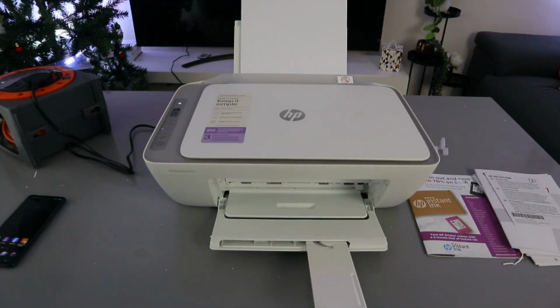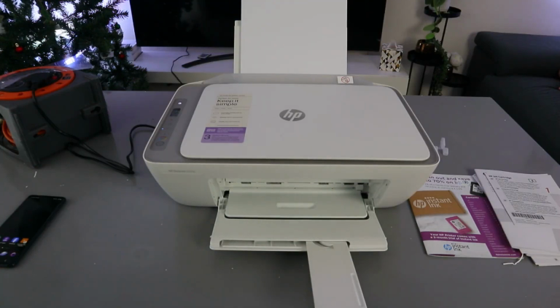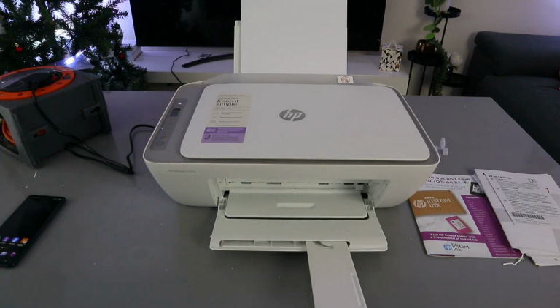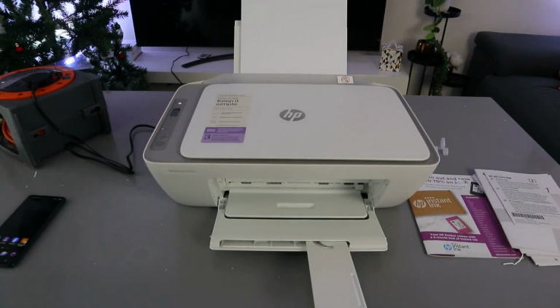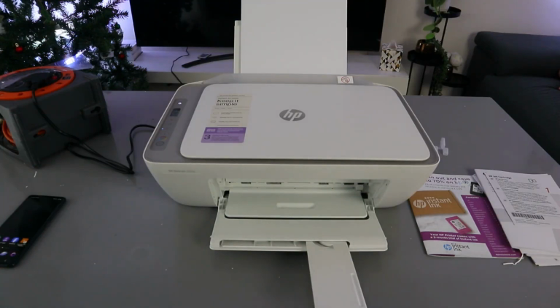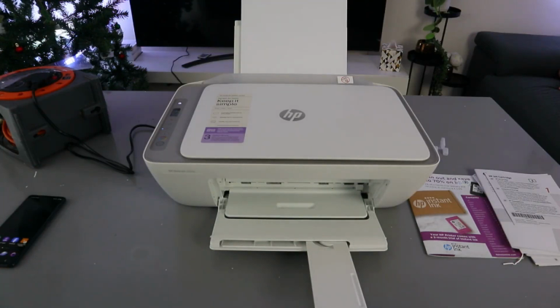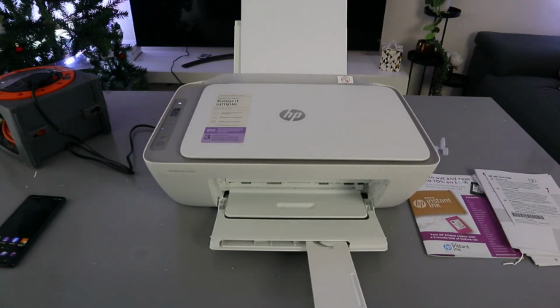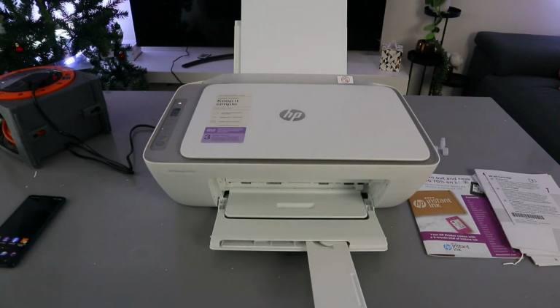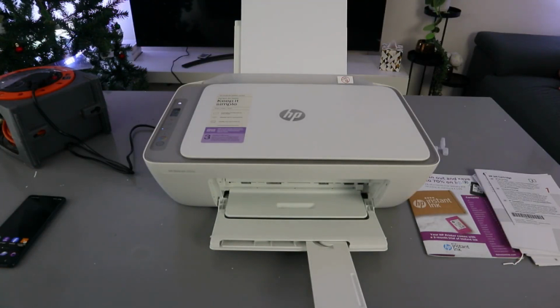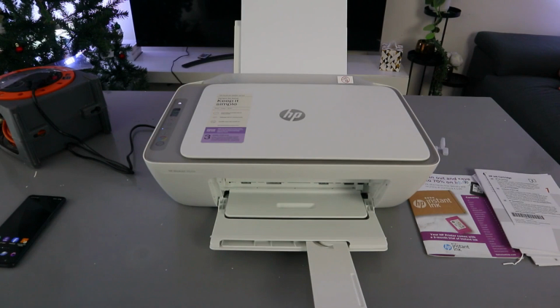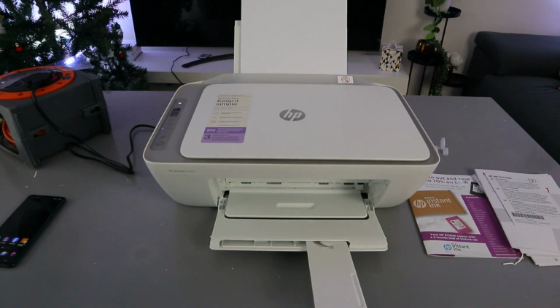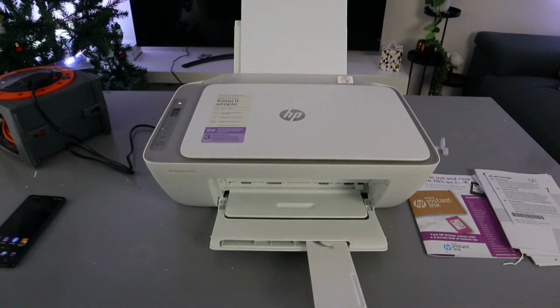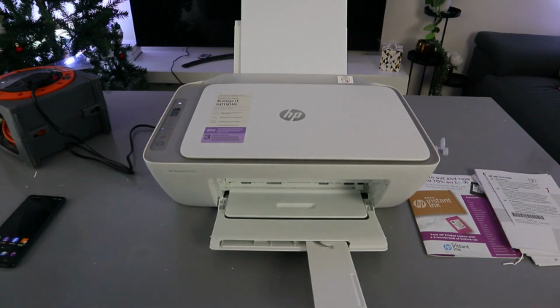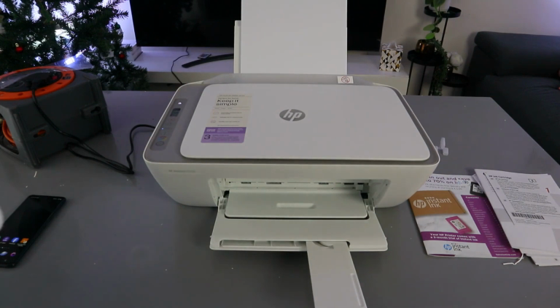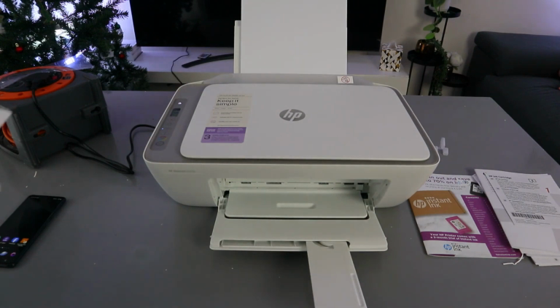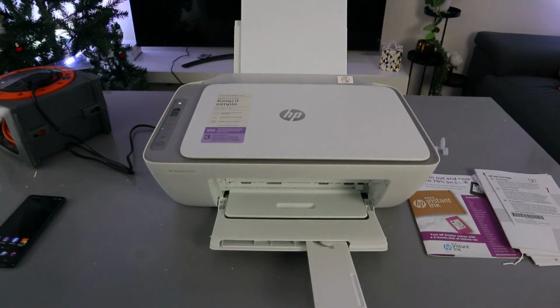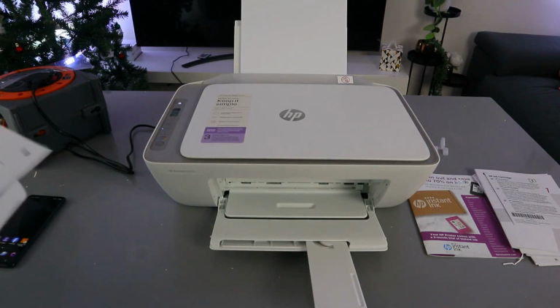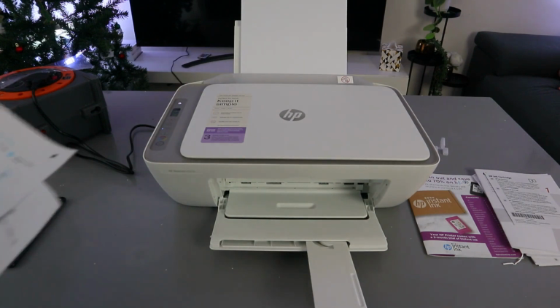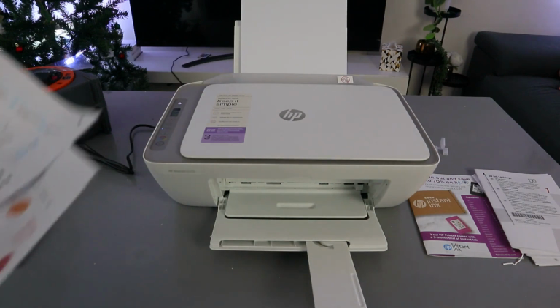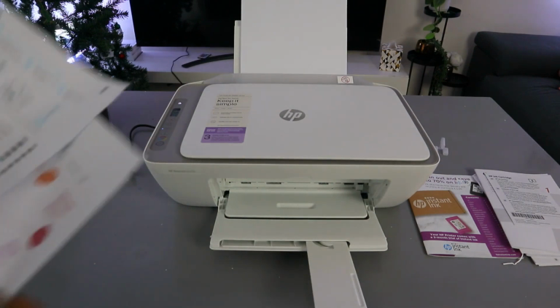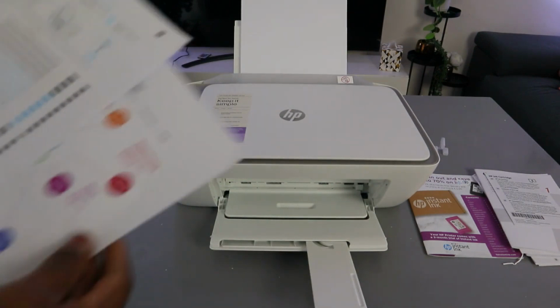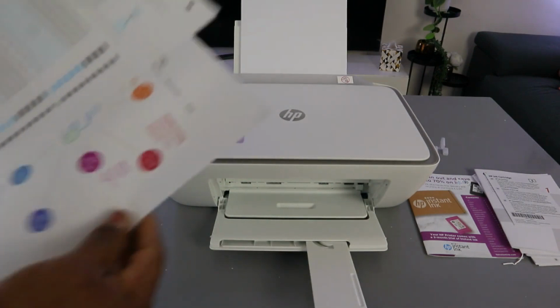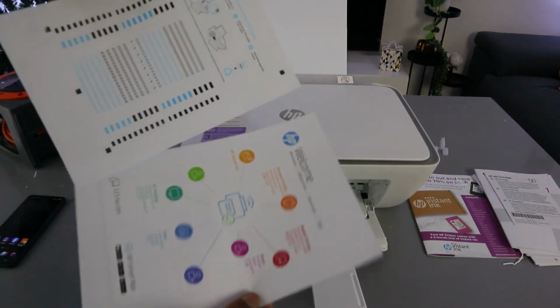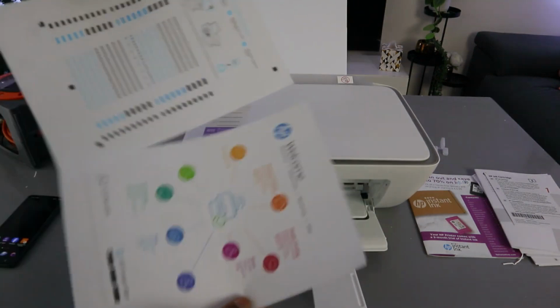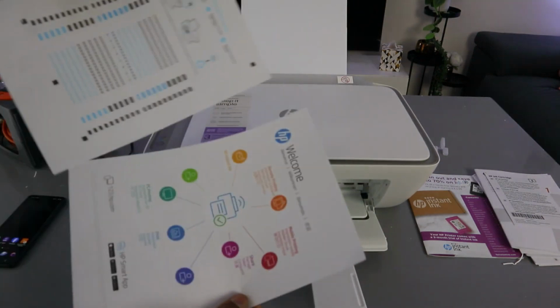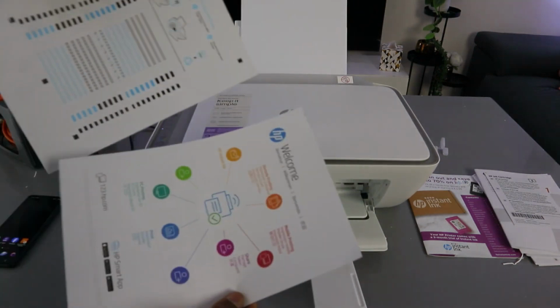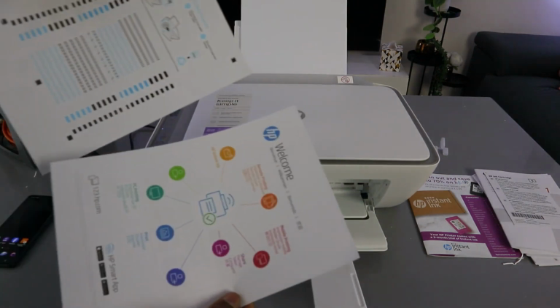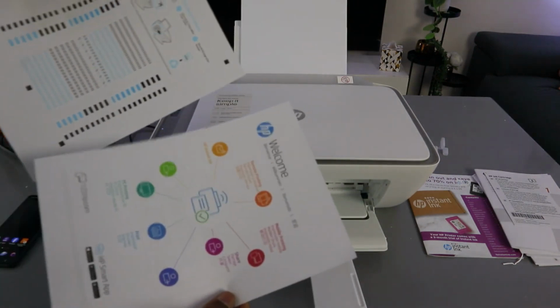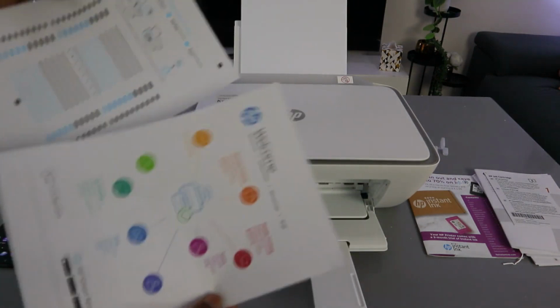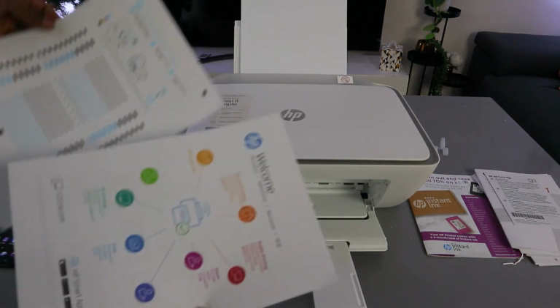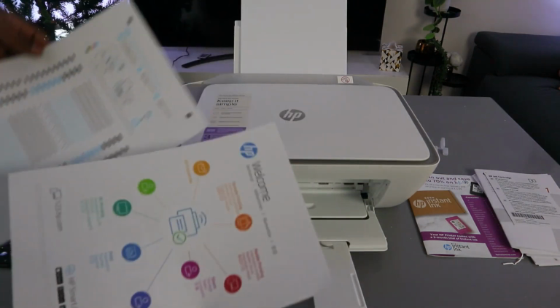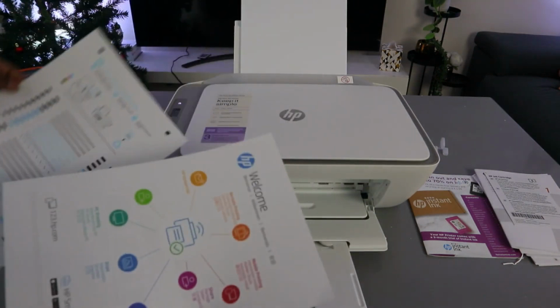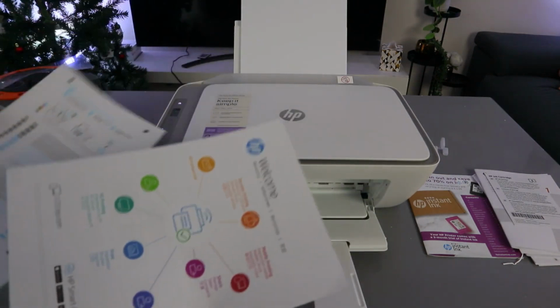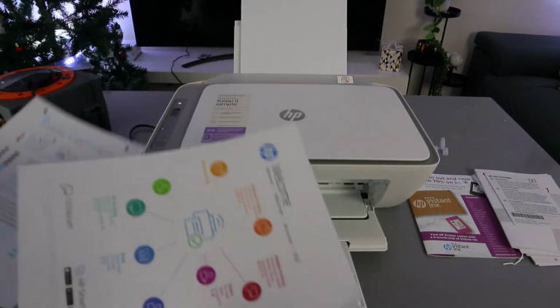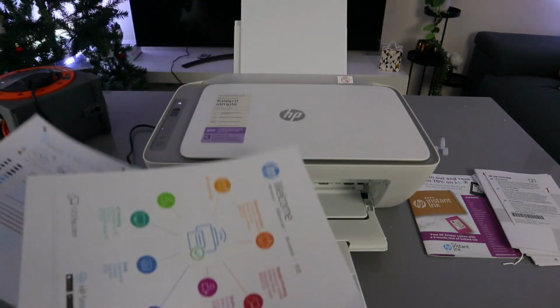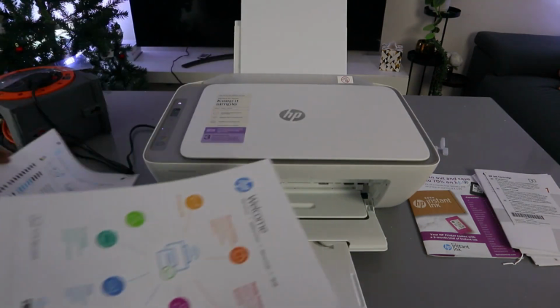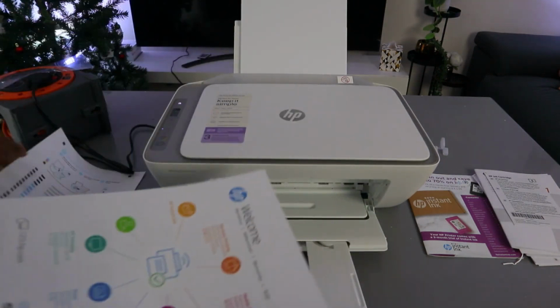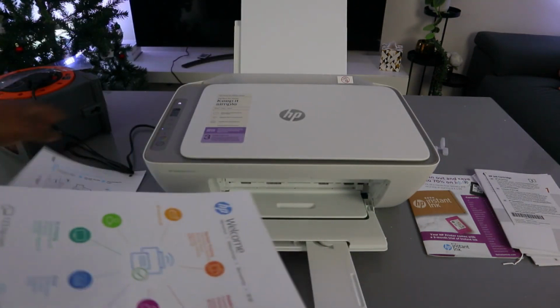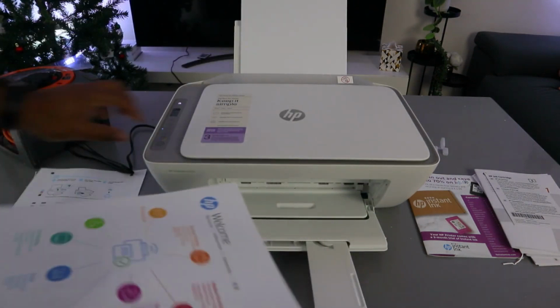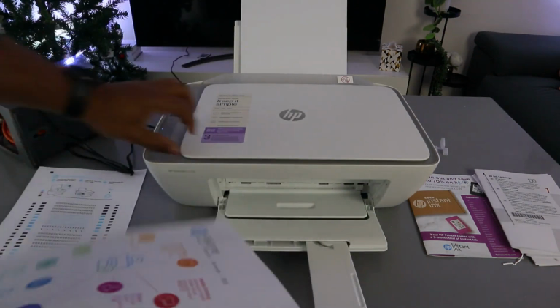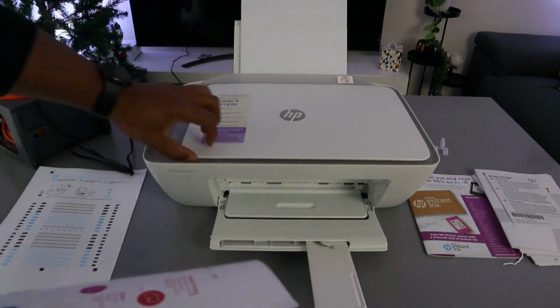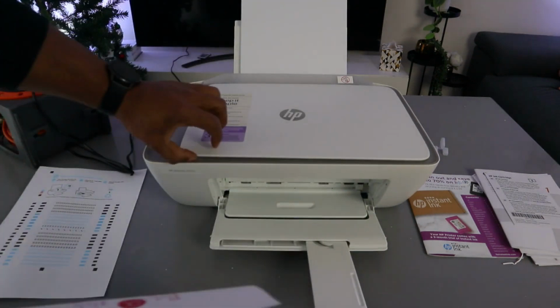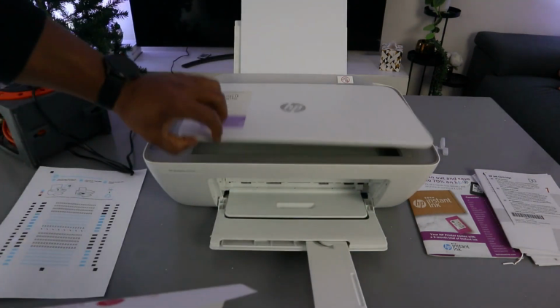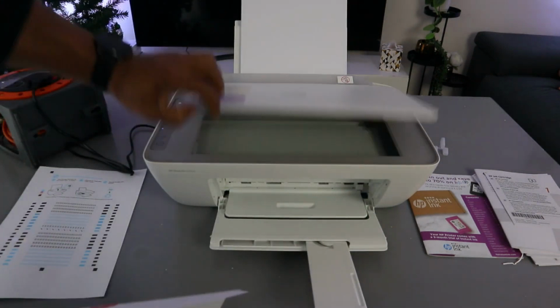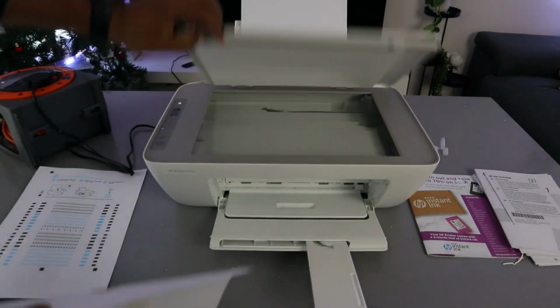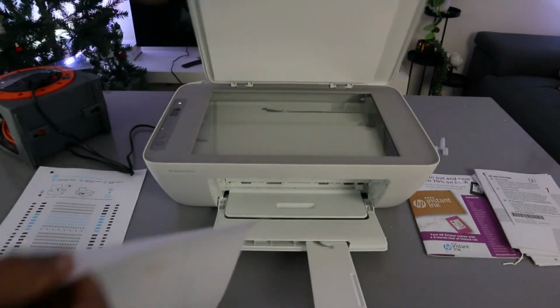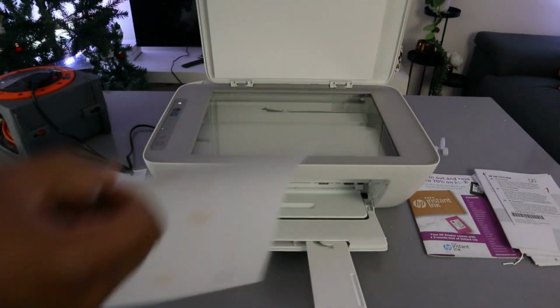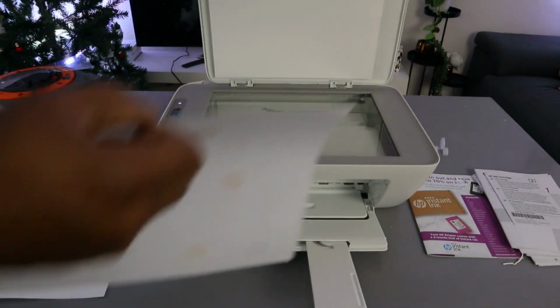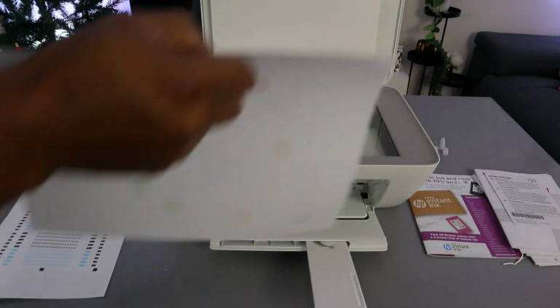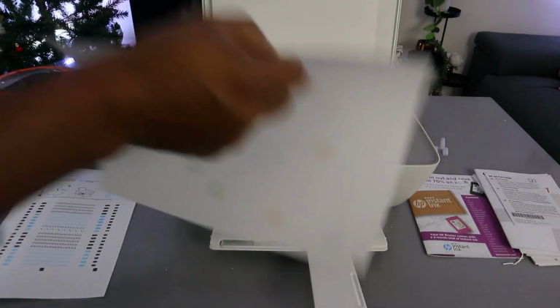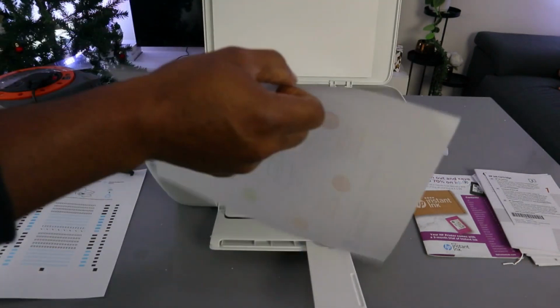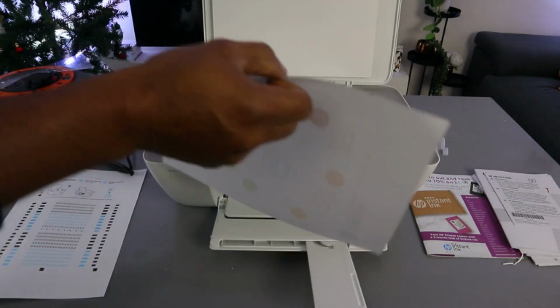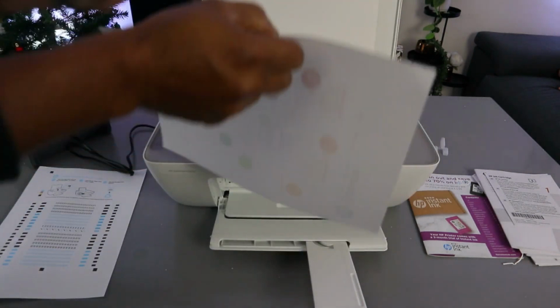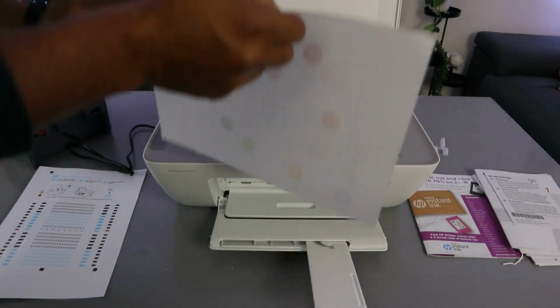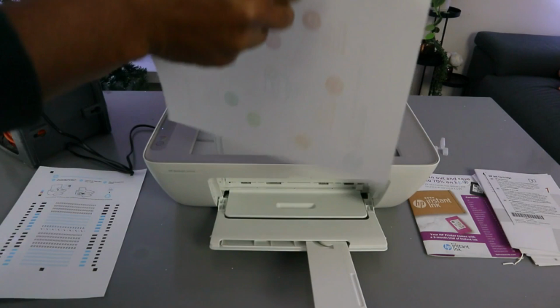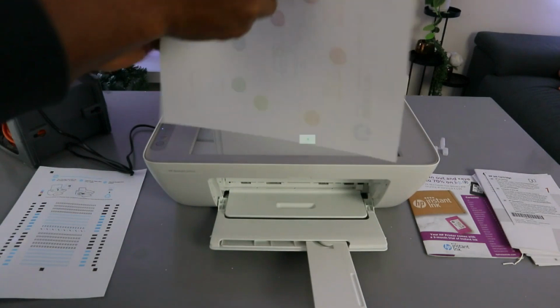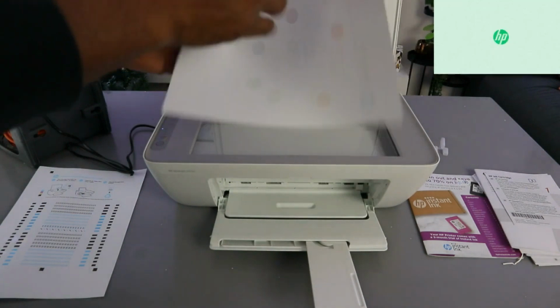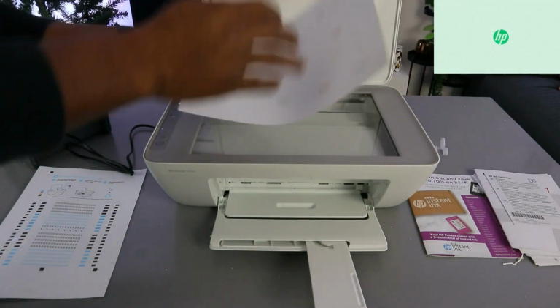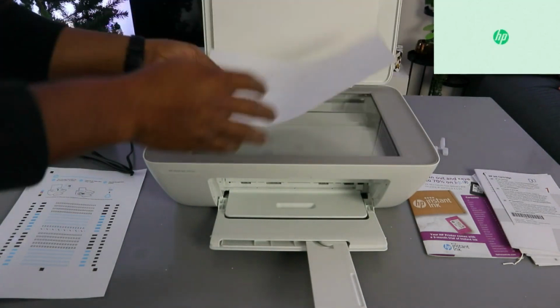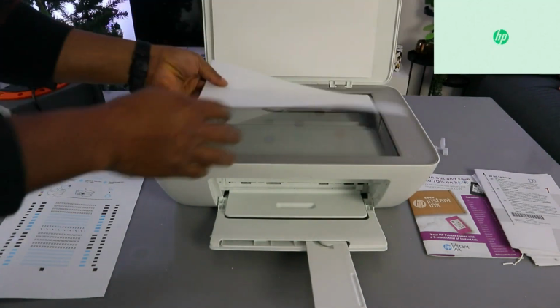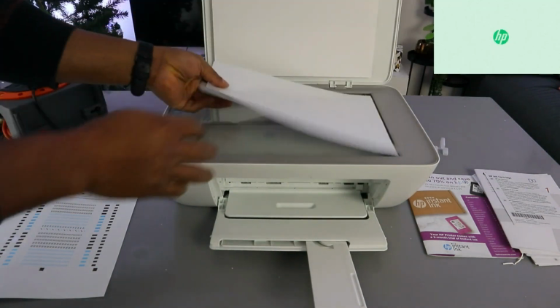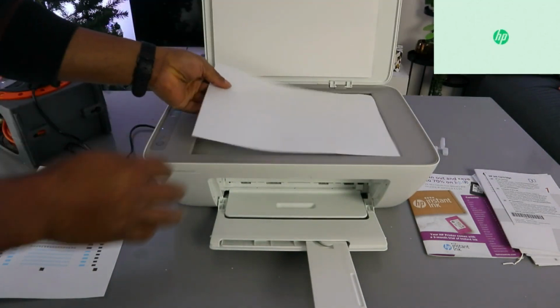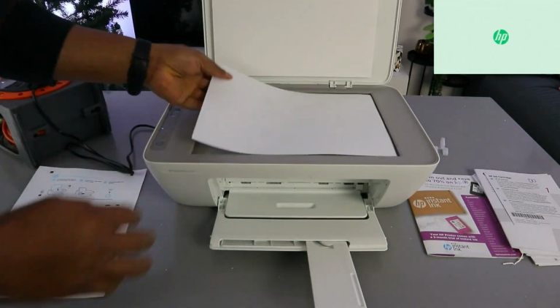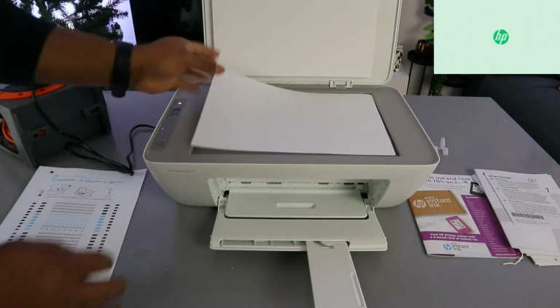Now I'm going to show you how to copy a document — black or color. I have two papers to copy. Place the document you want to copy into the scanner face down and close it.